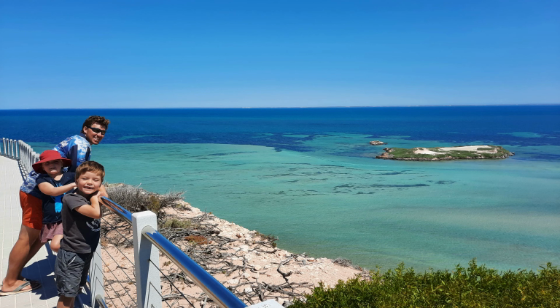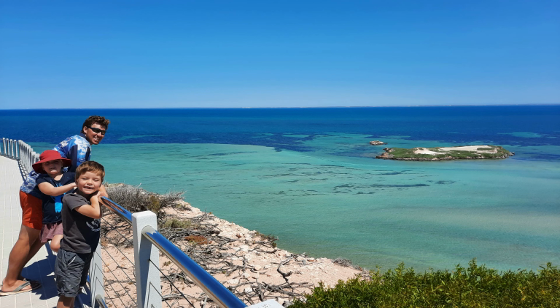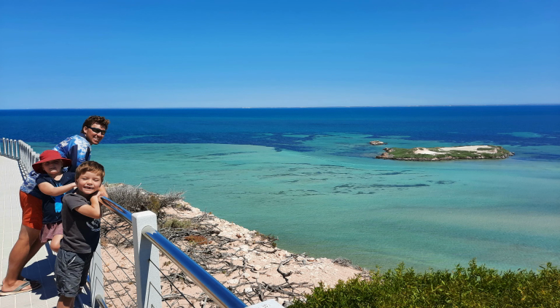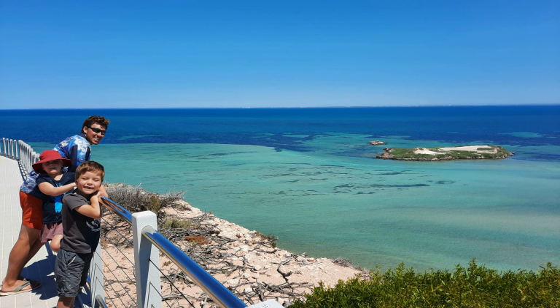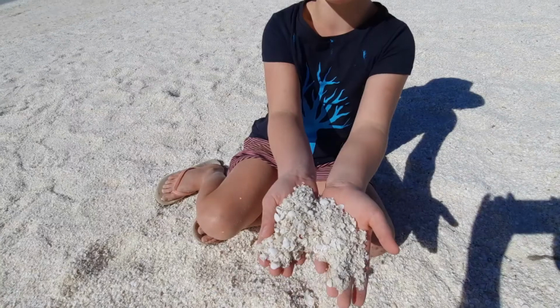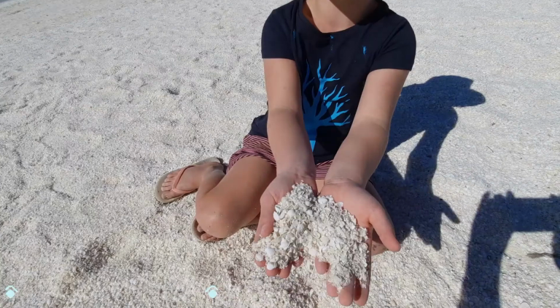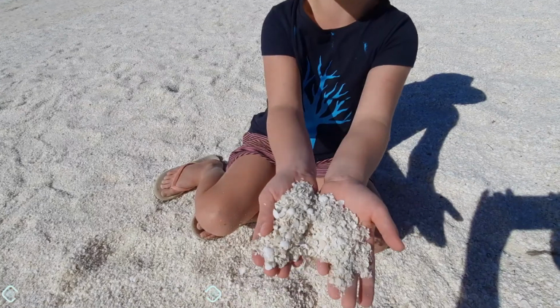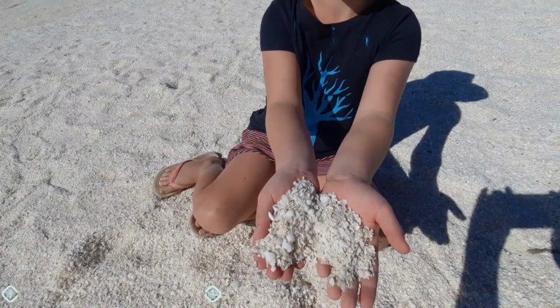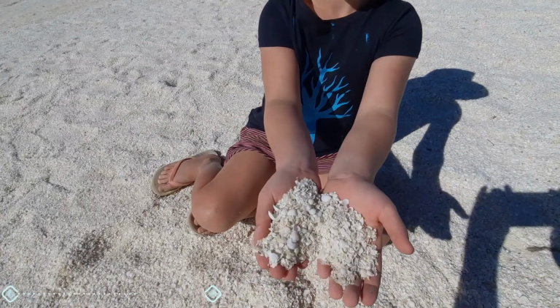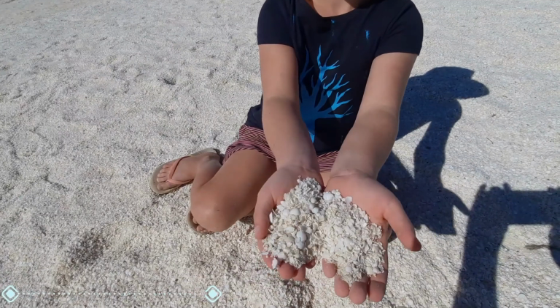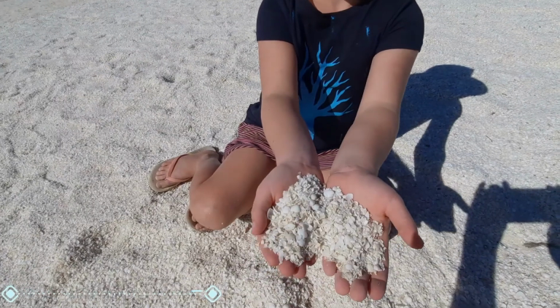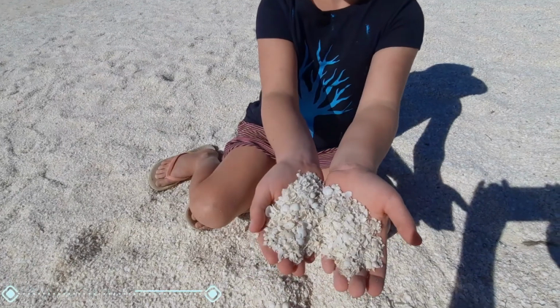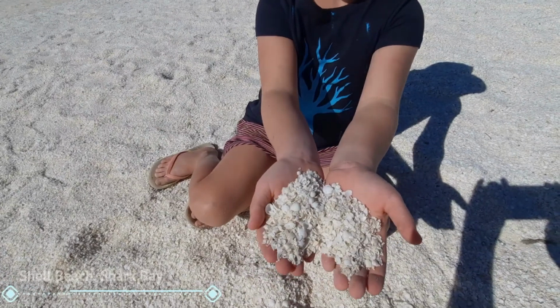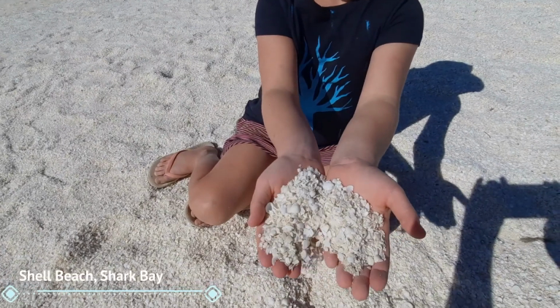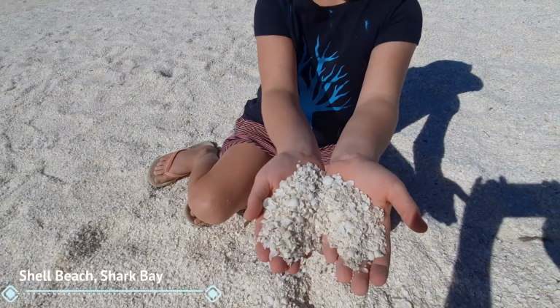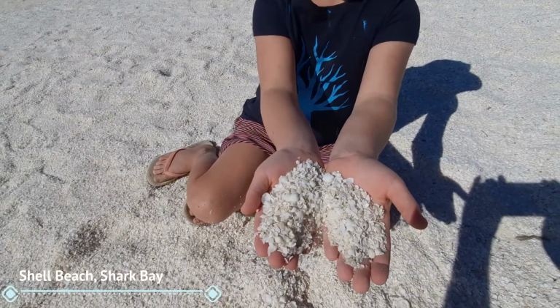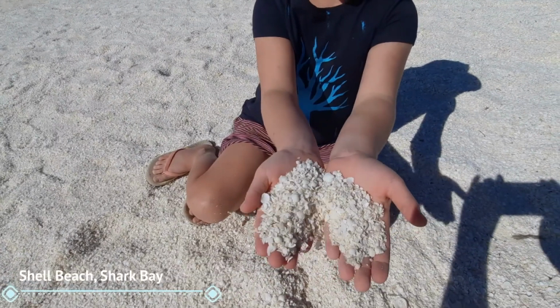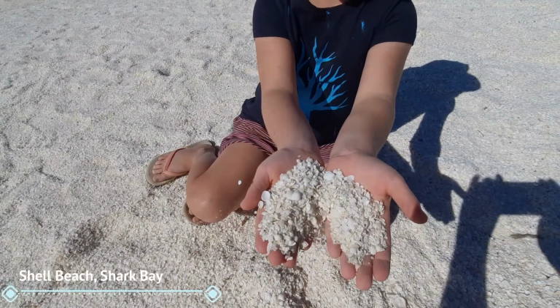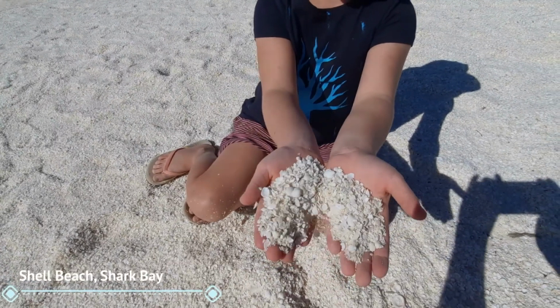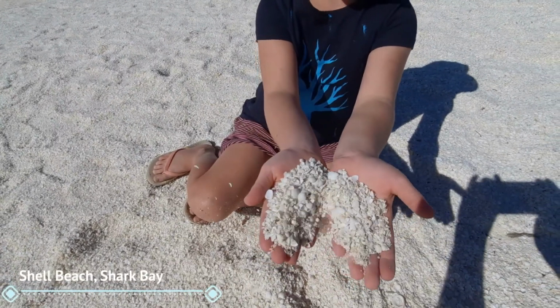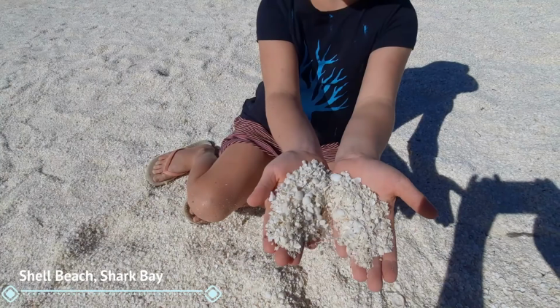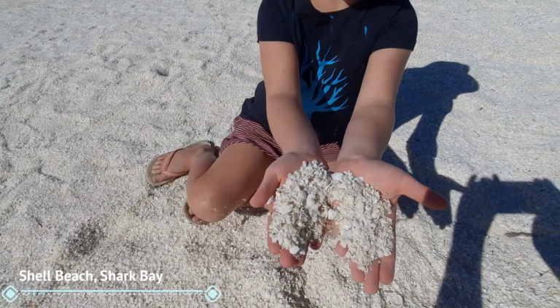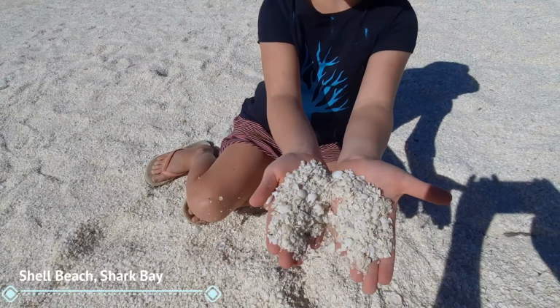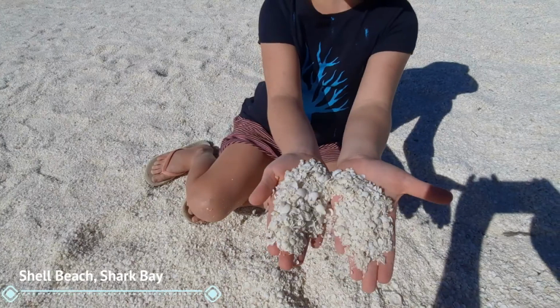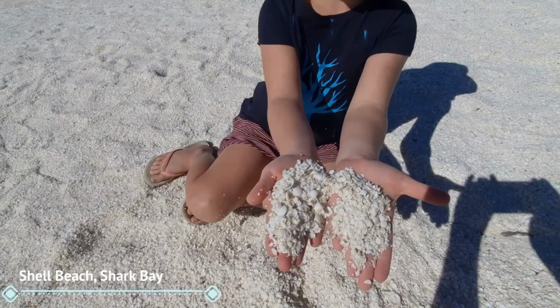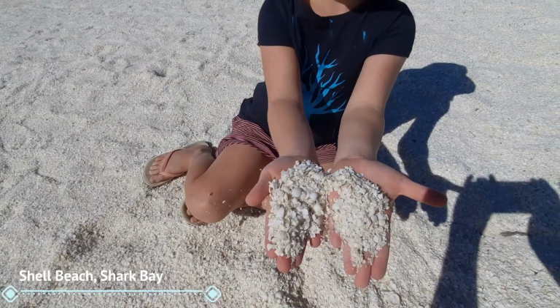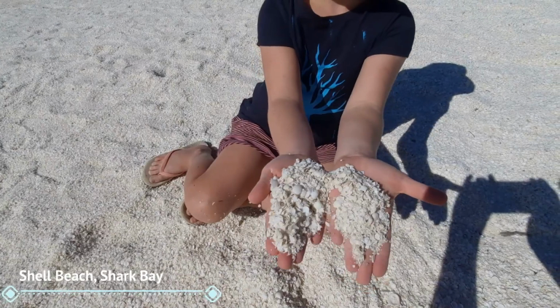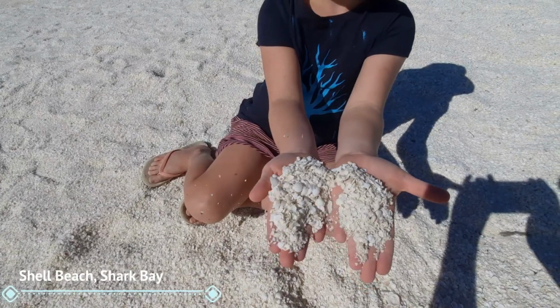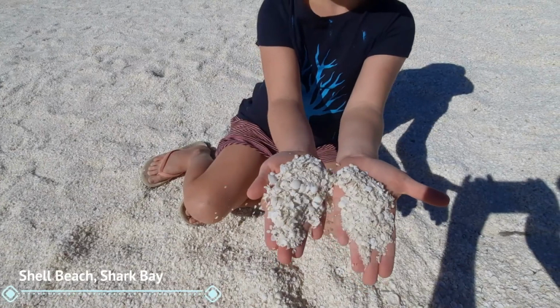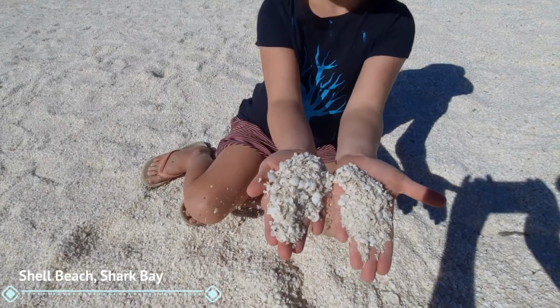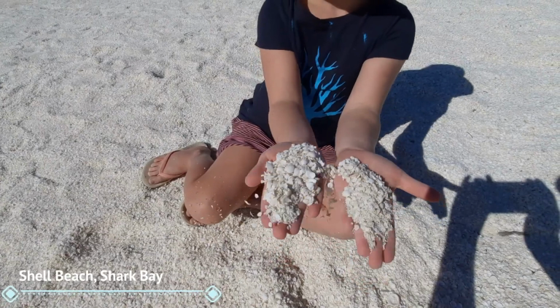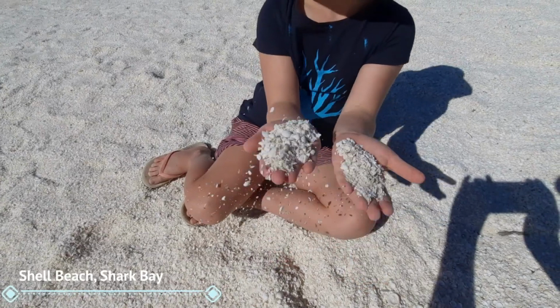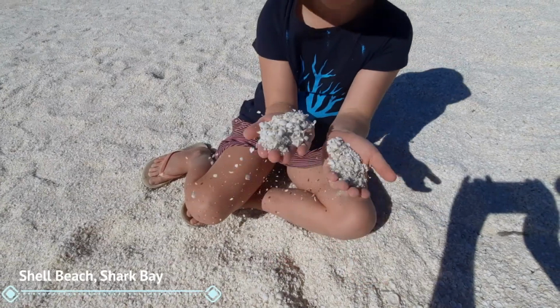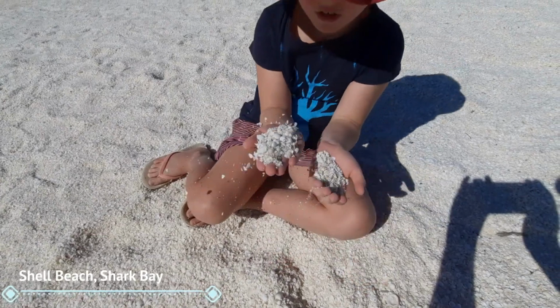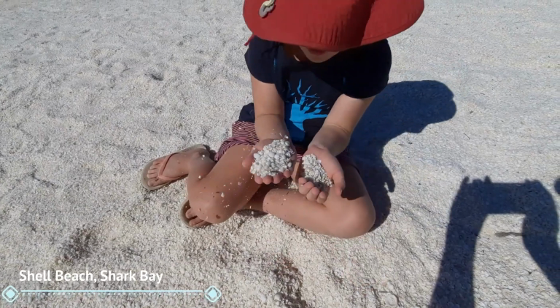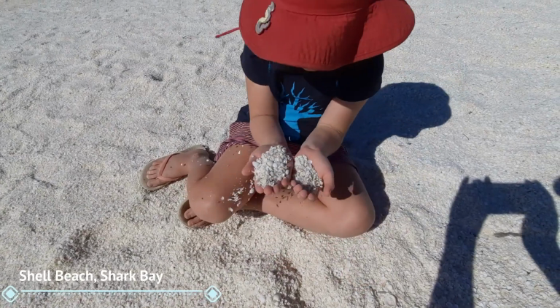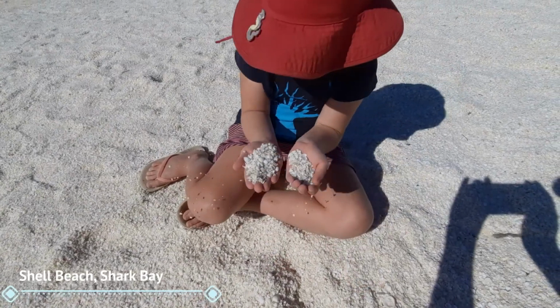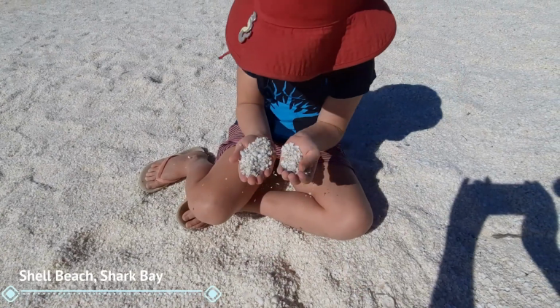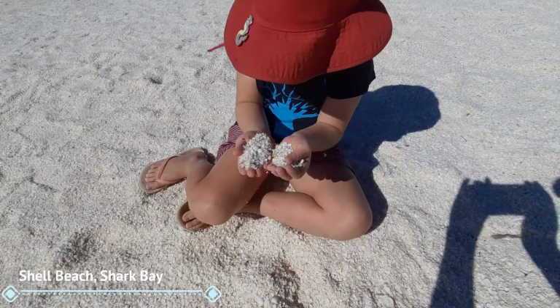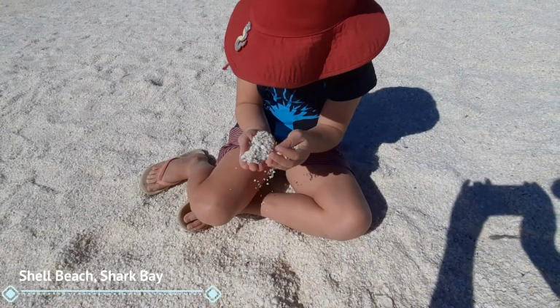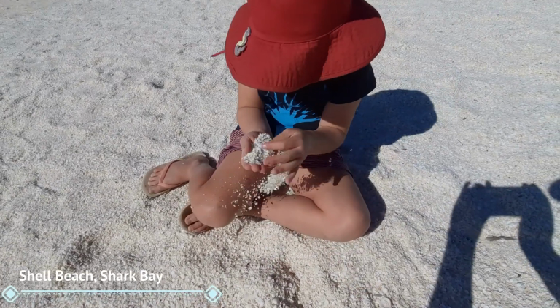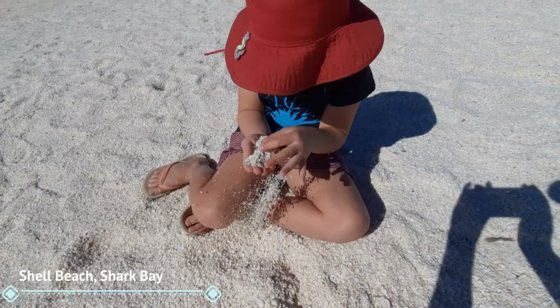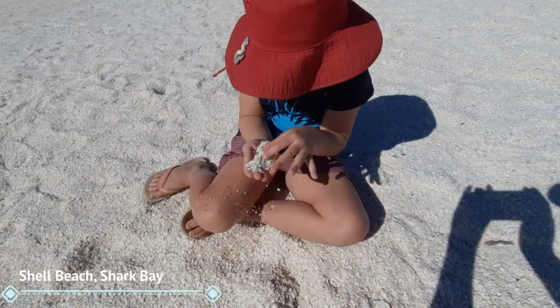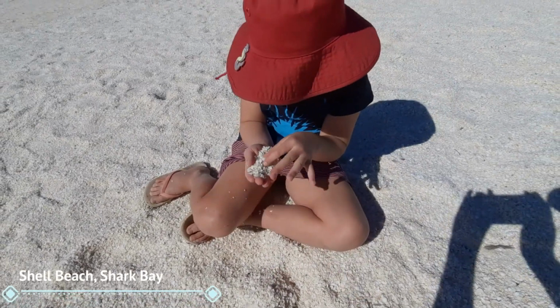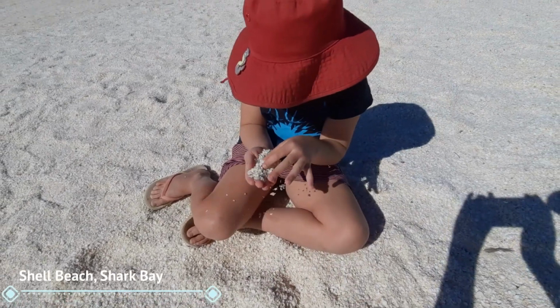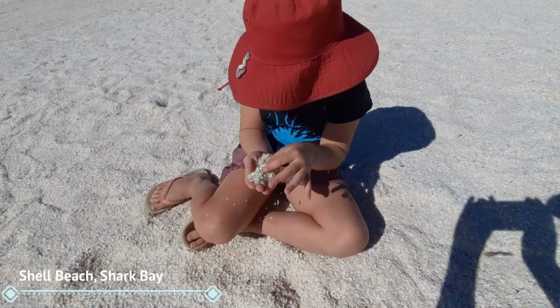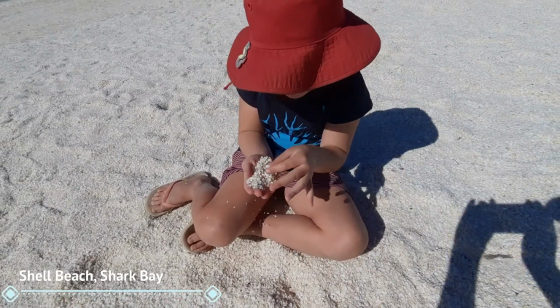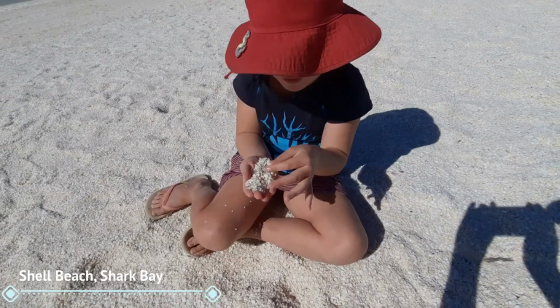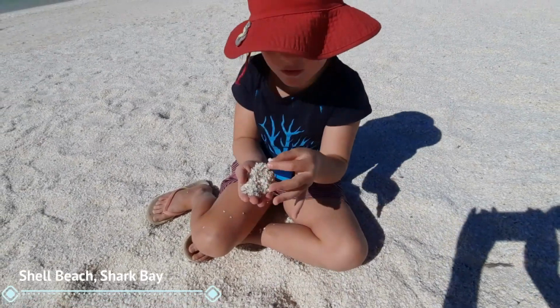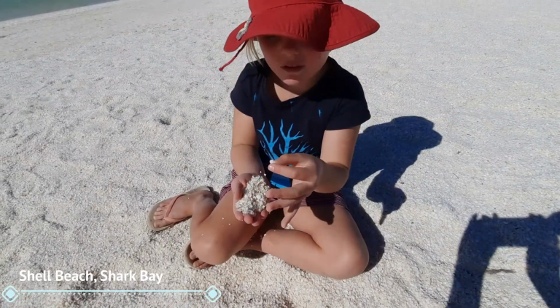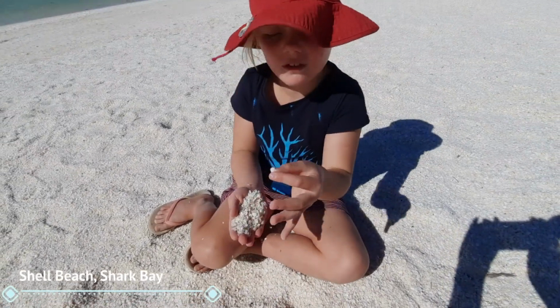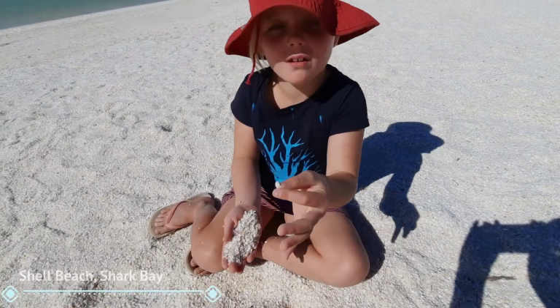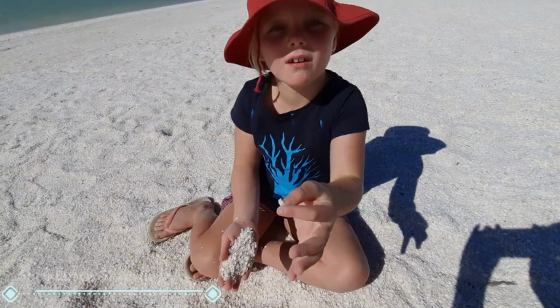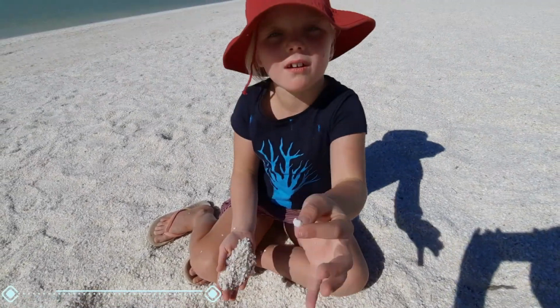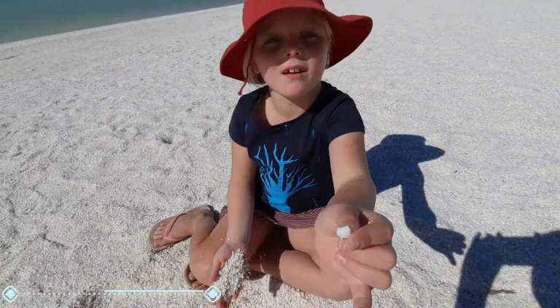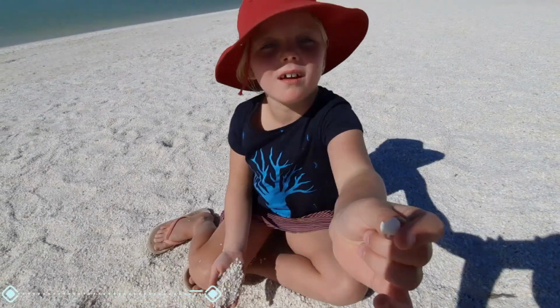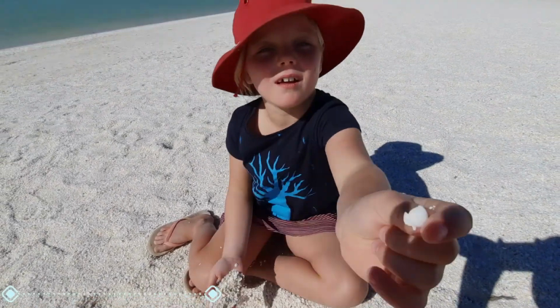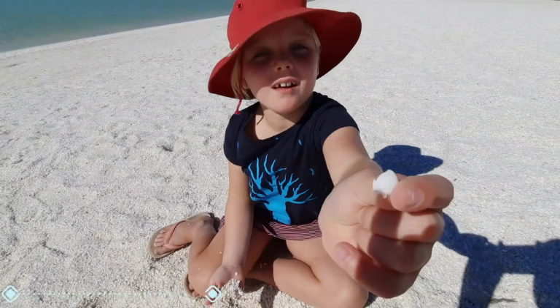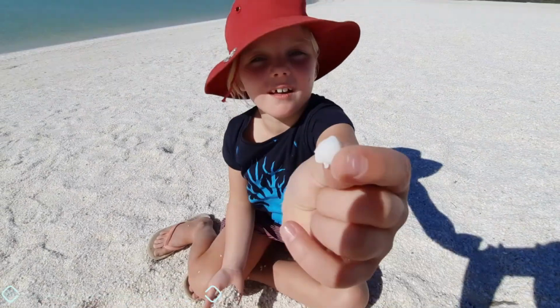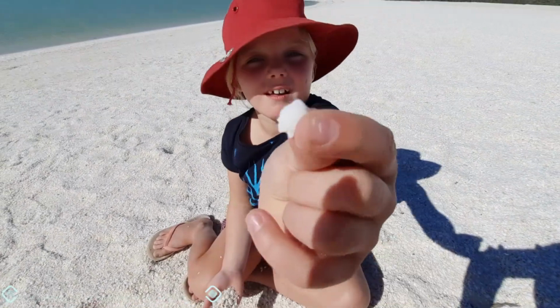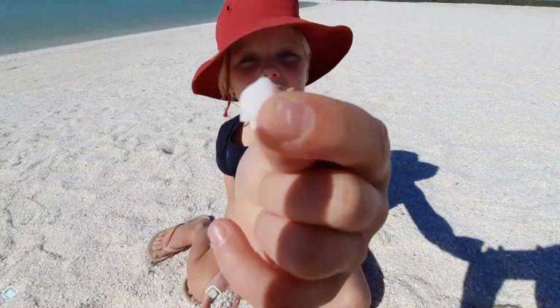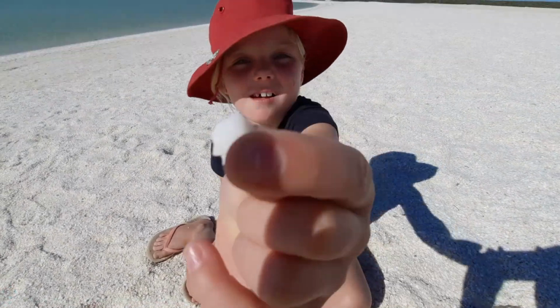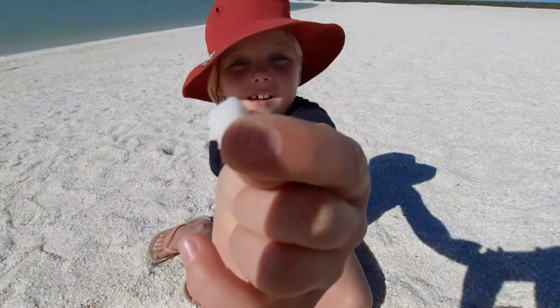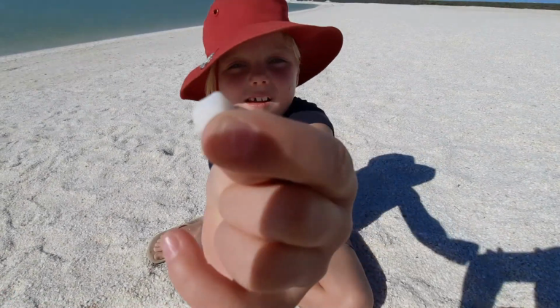This is Shell Beach and instead of sand, what have we got? Lovely little shells — they're all the same little cockle shell.